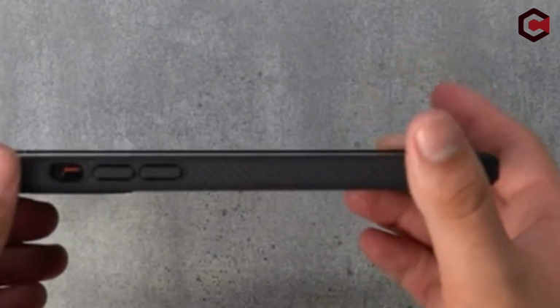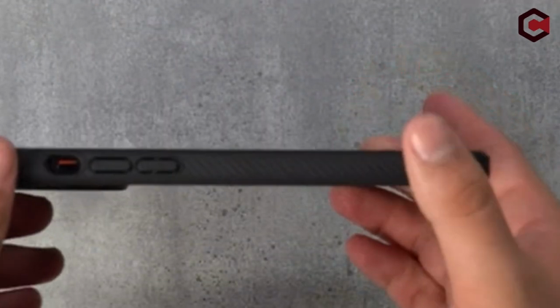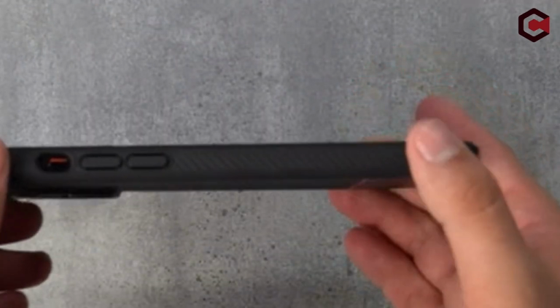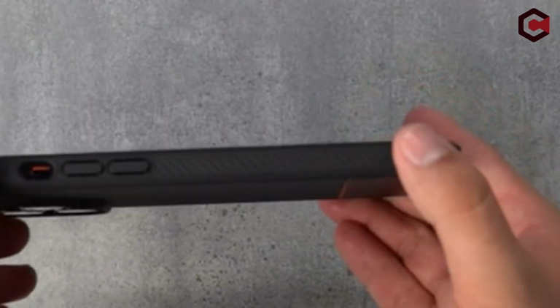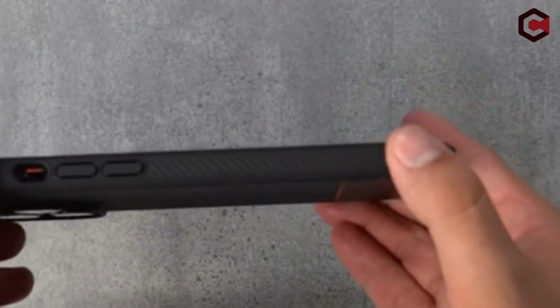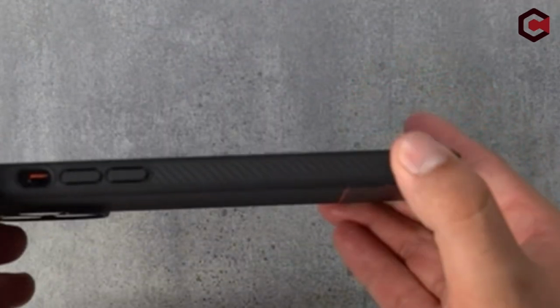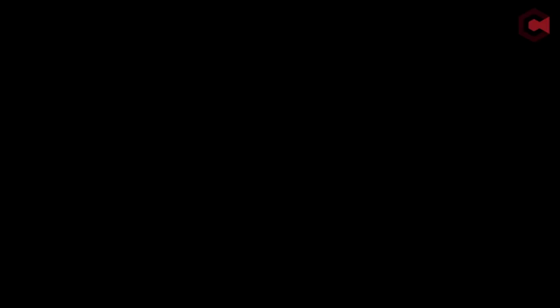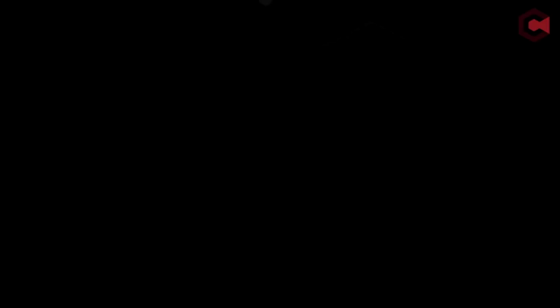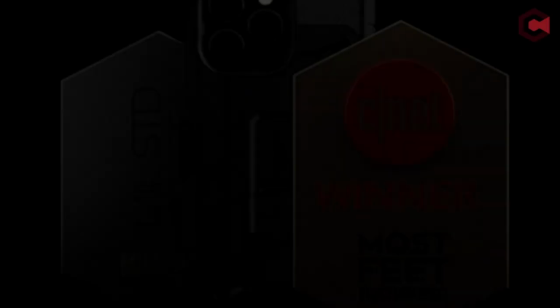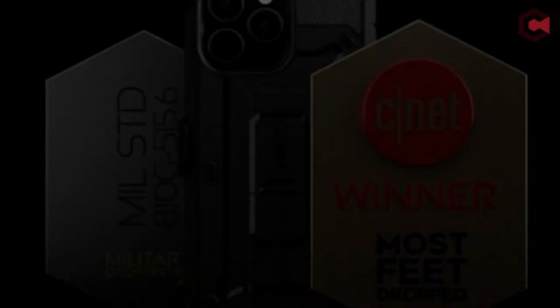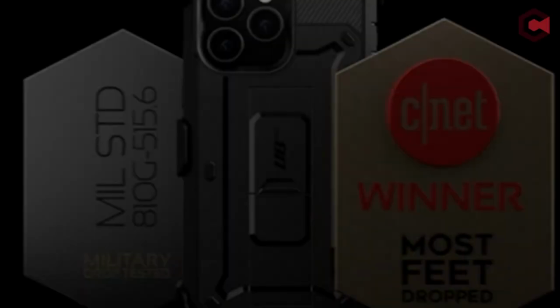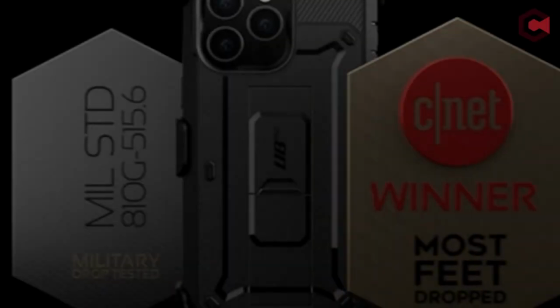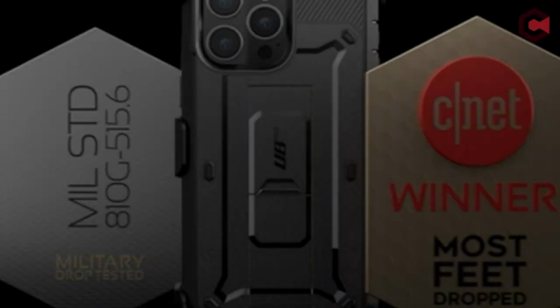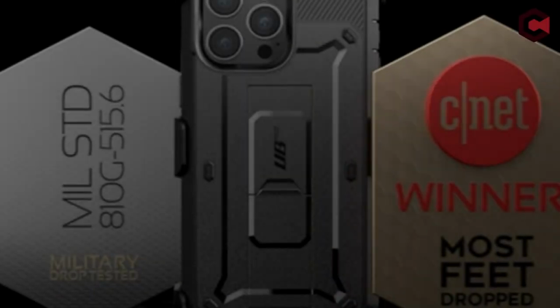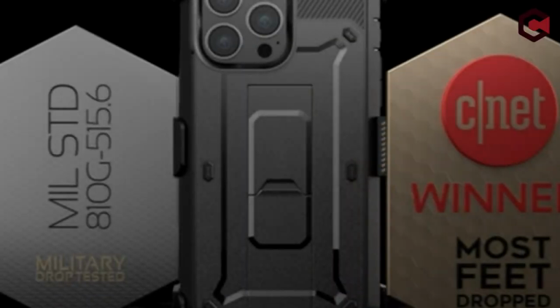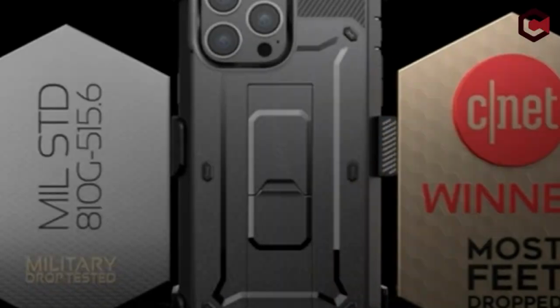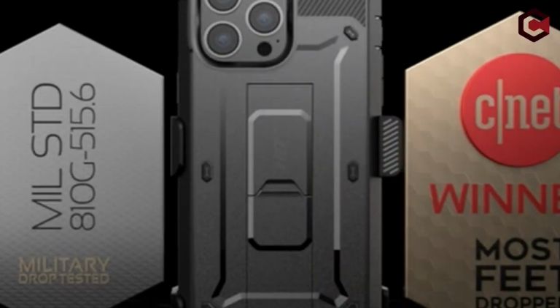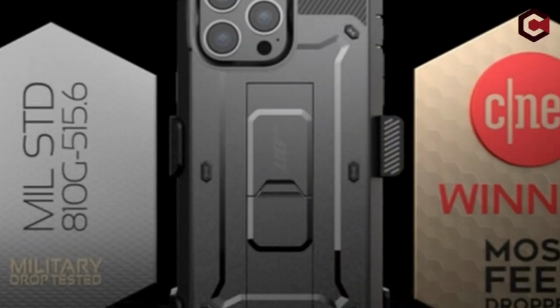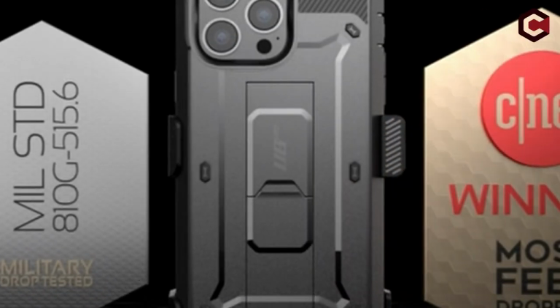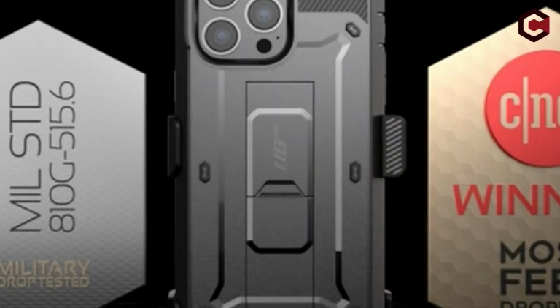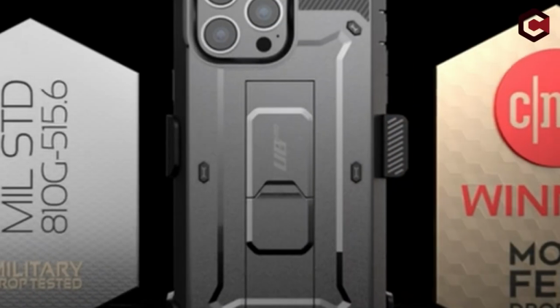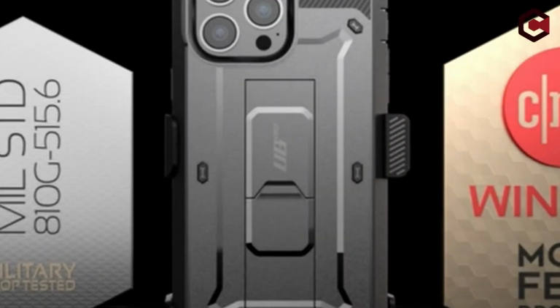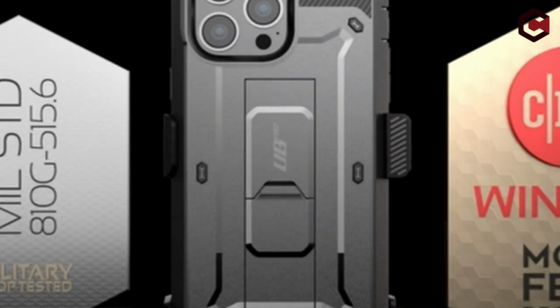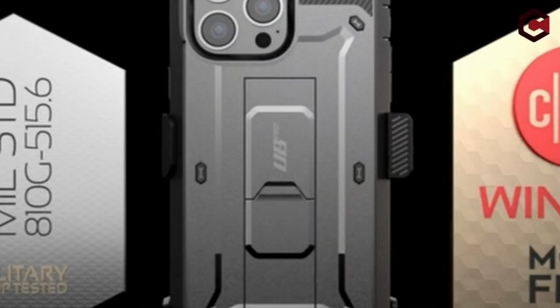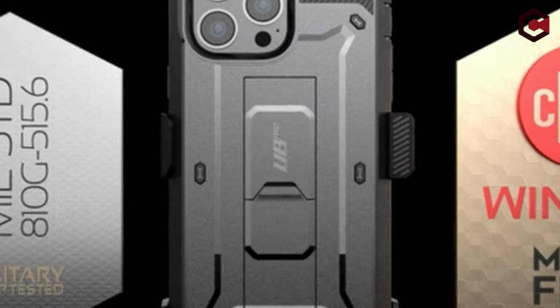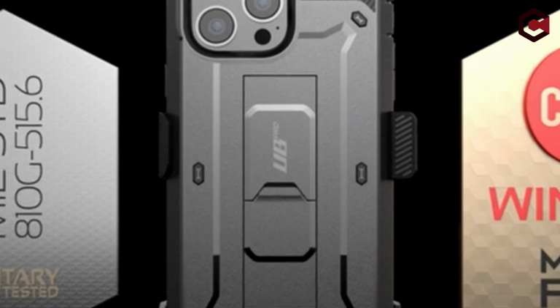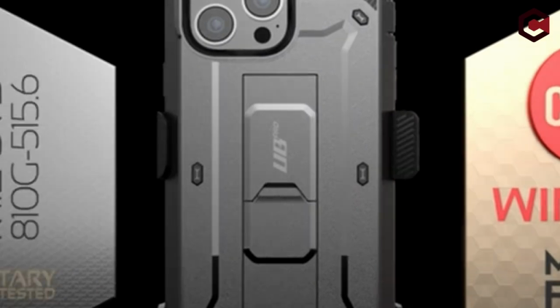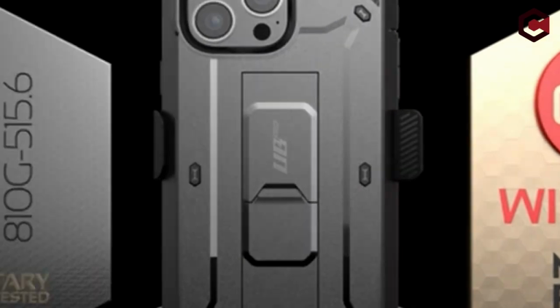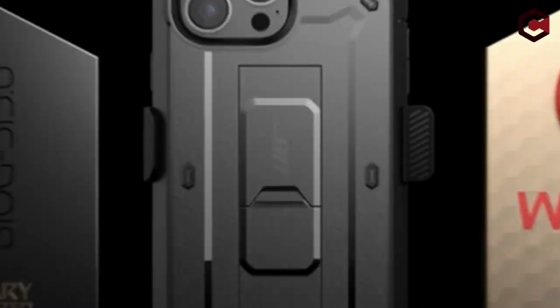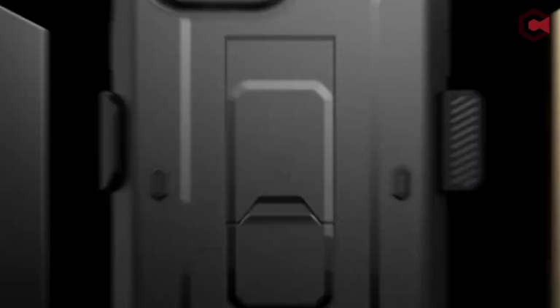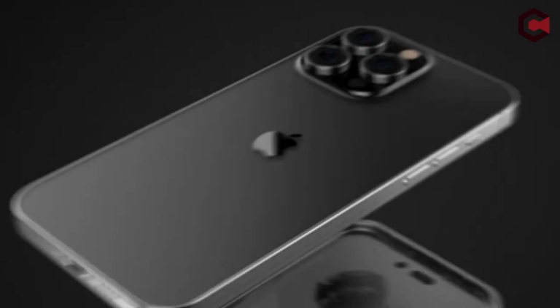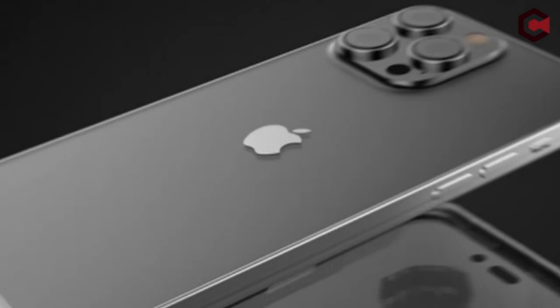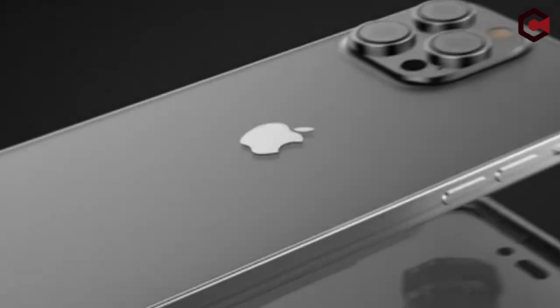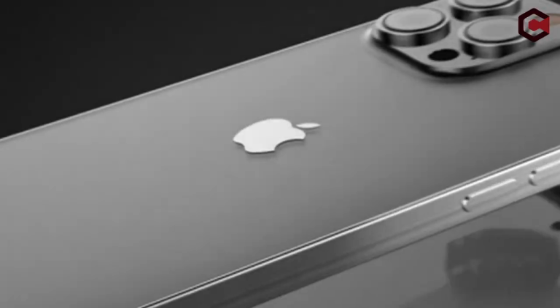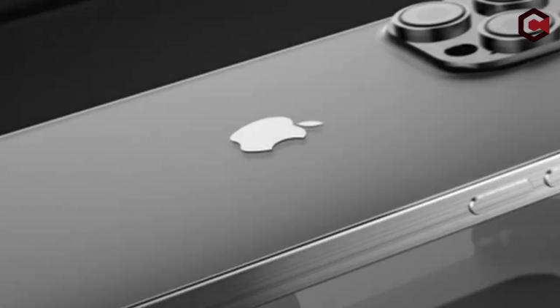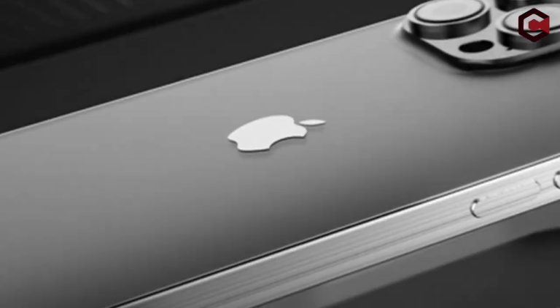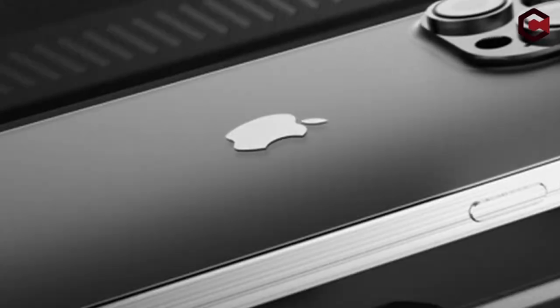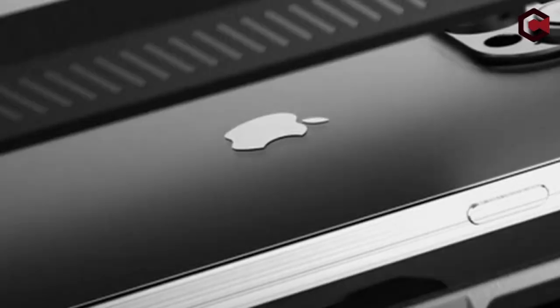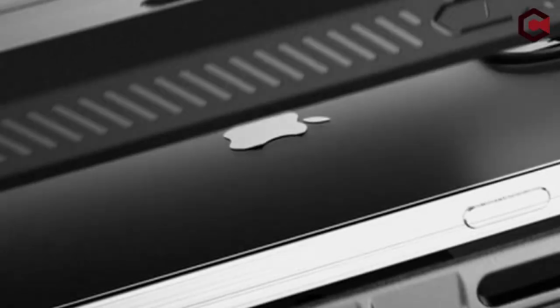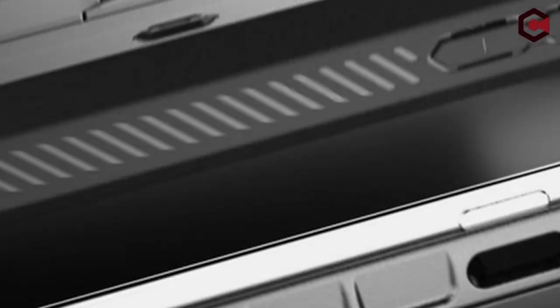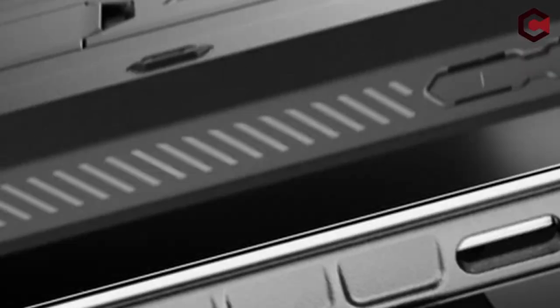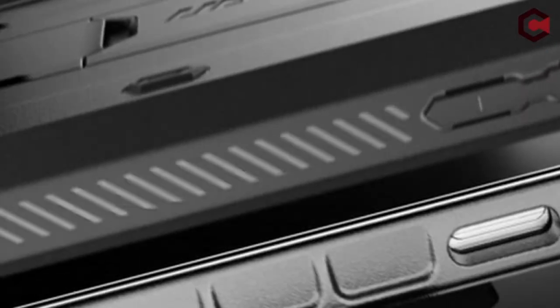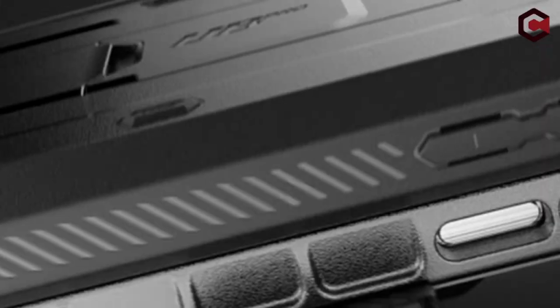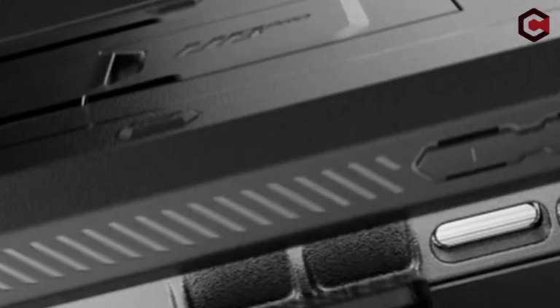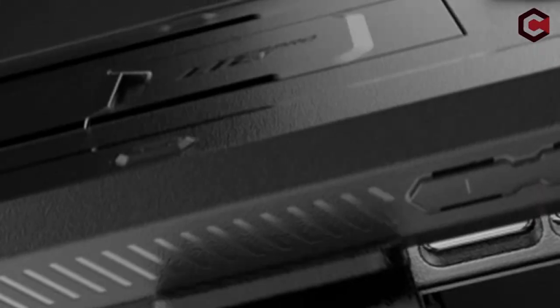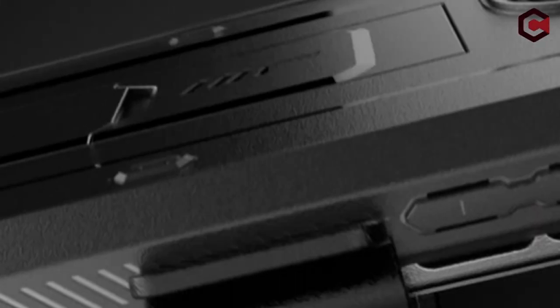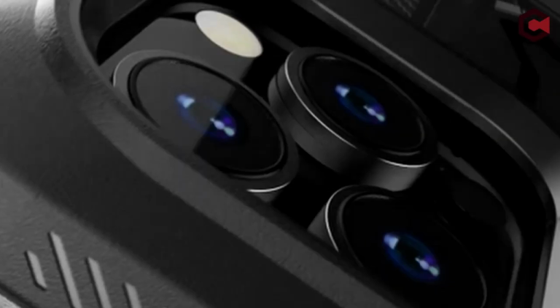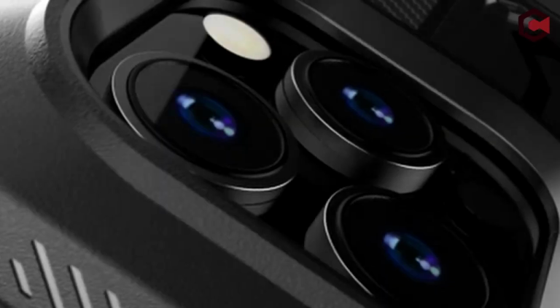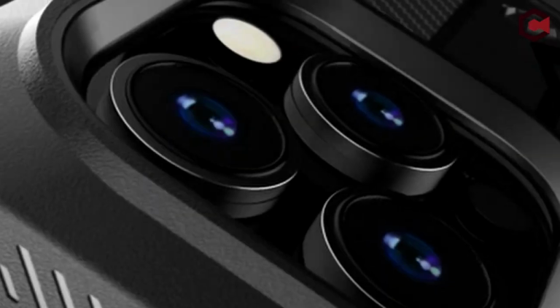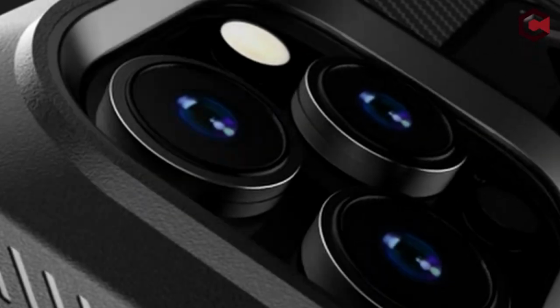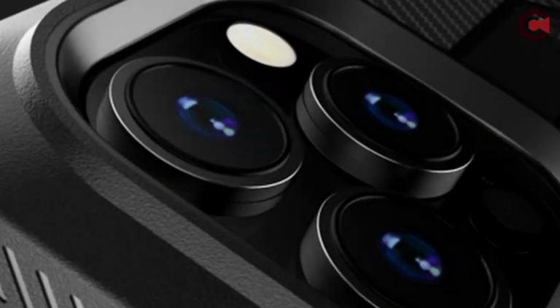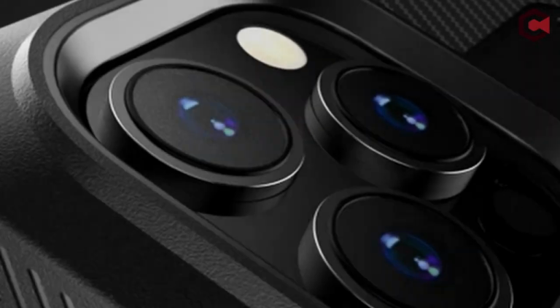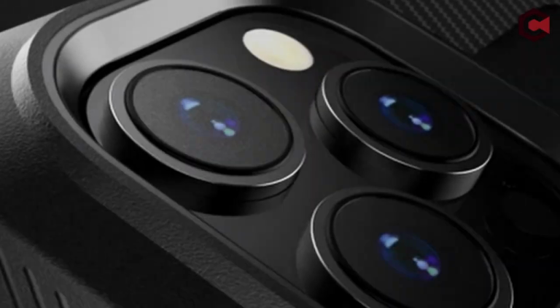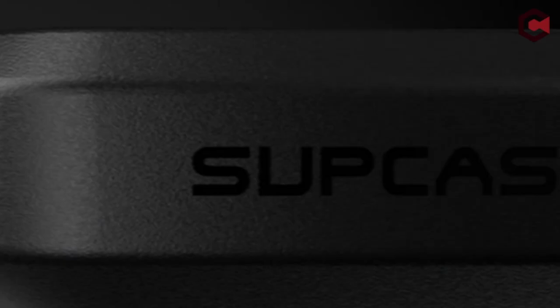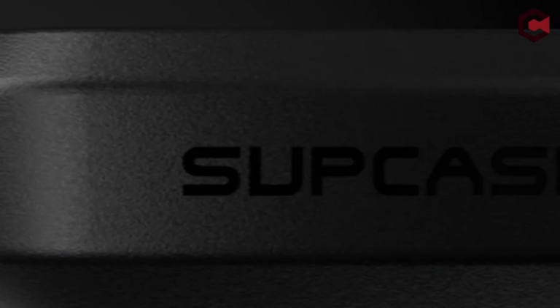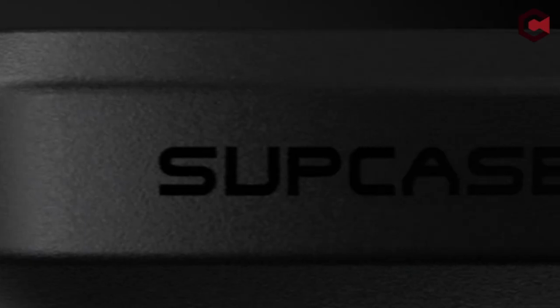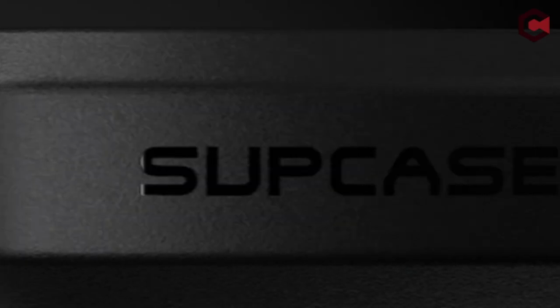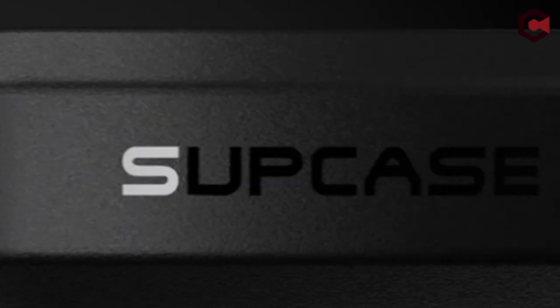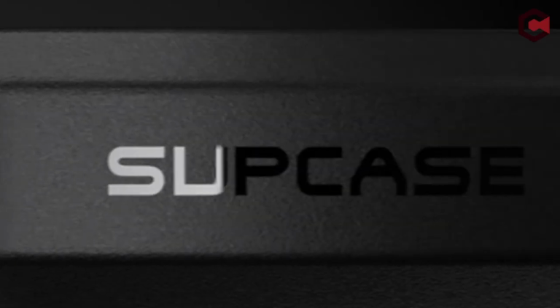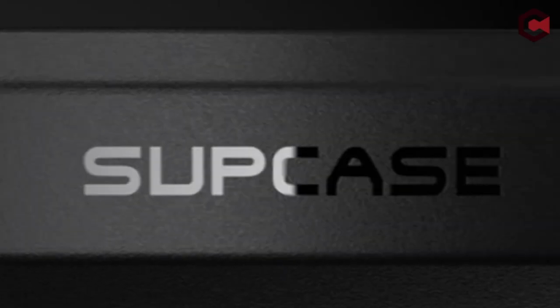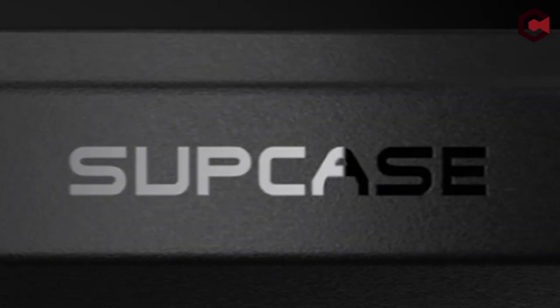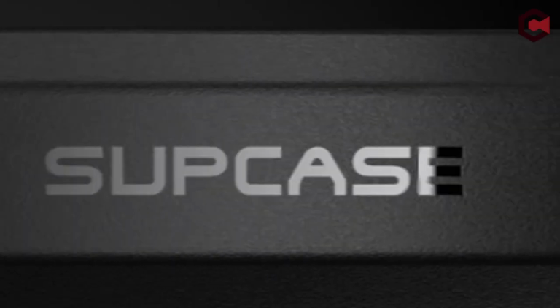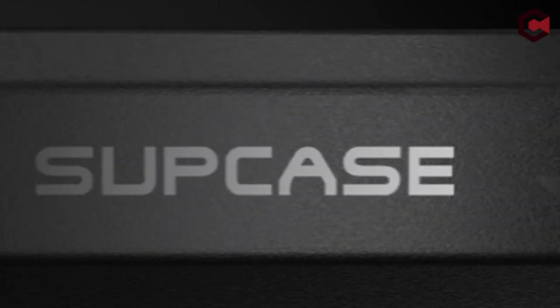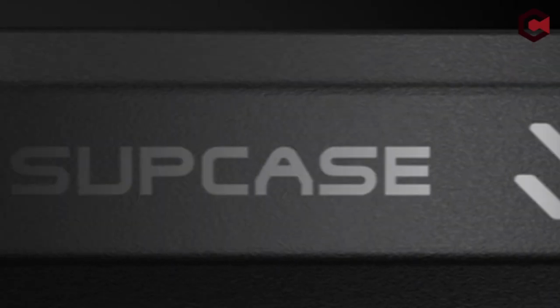So guys, this was the video about the best iPhone 15 Pro Max heavy-duty protection cases. Thank you.